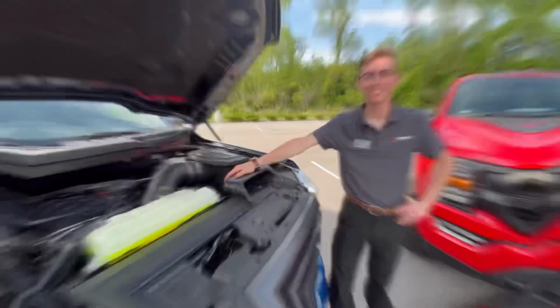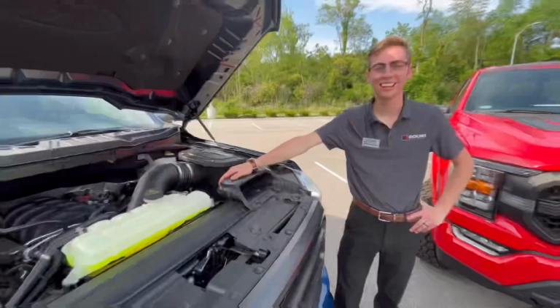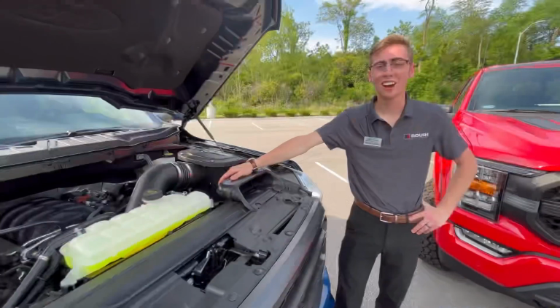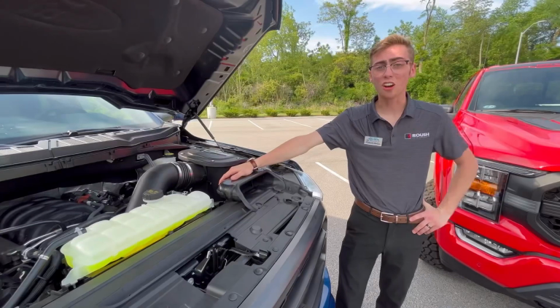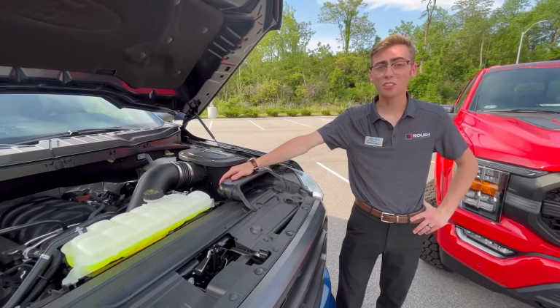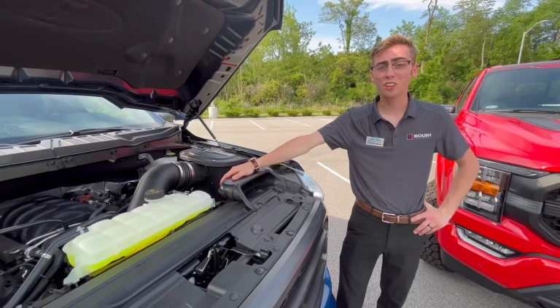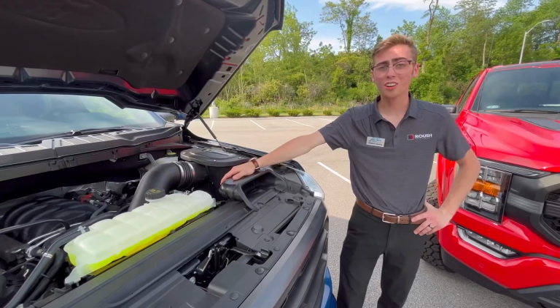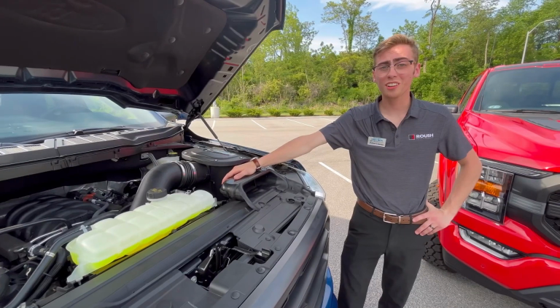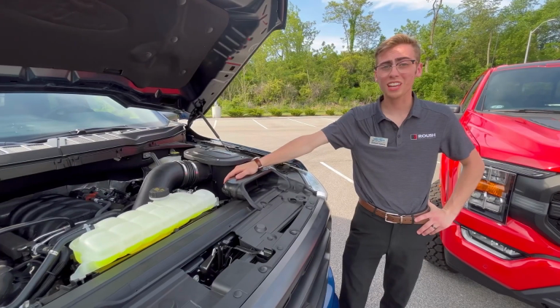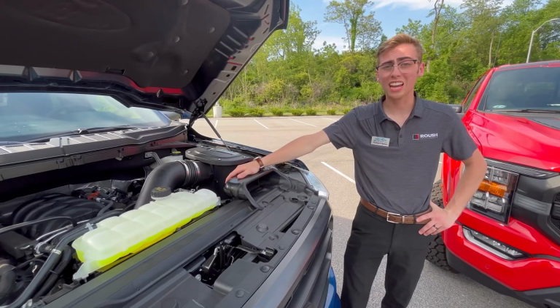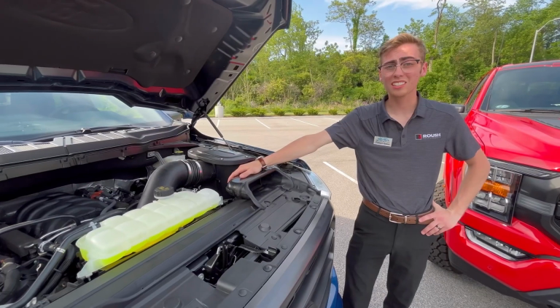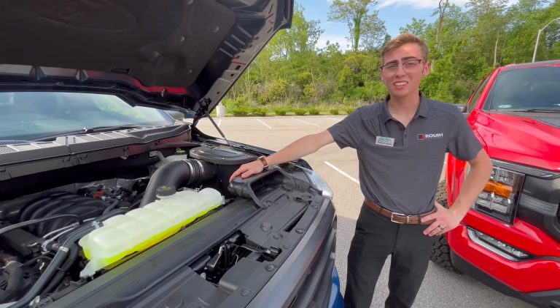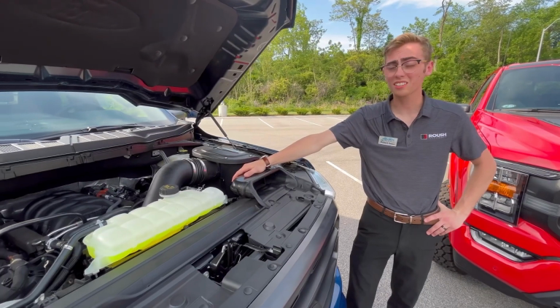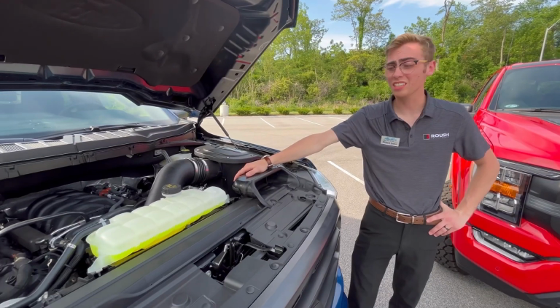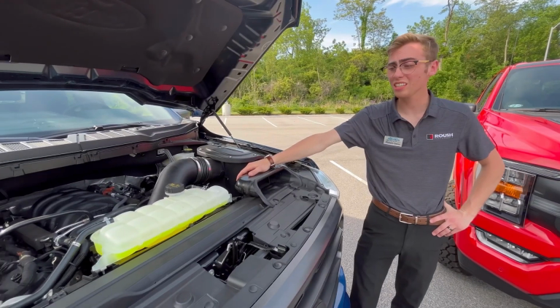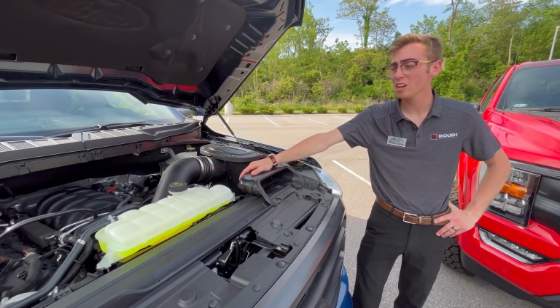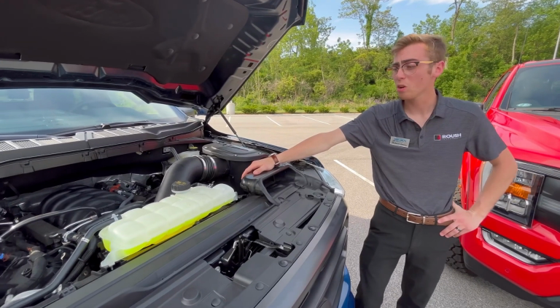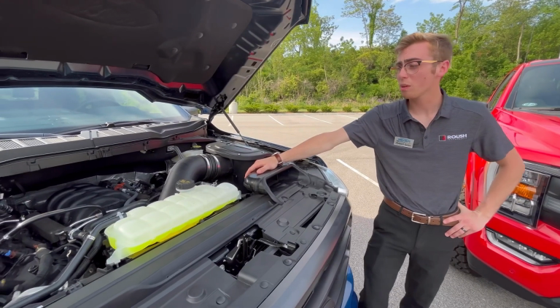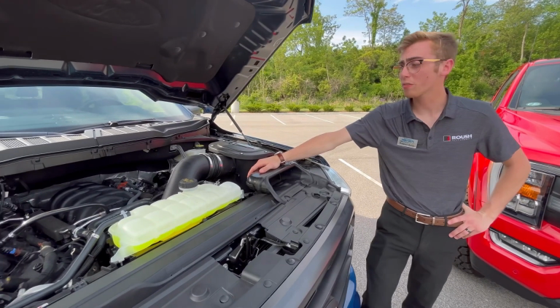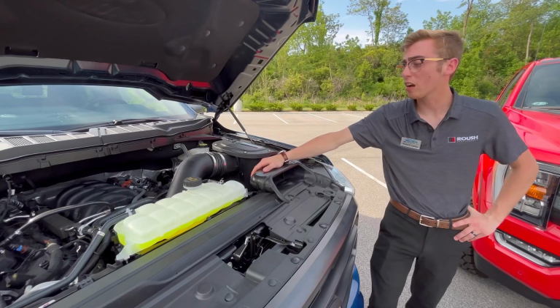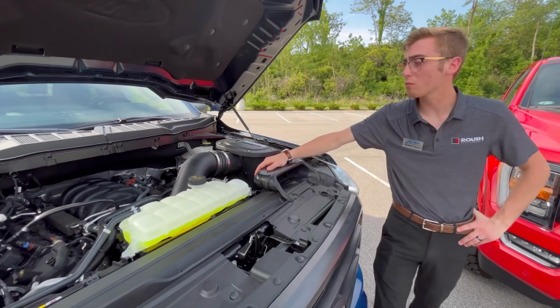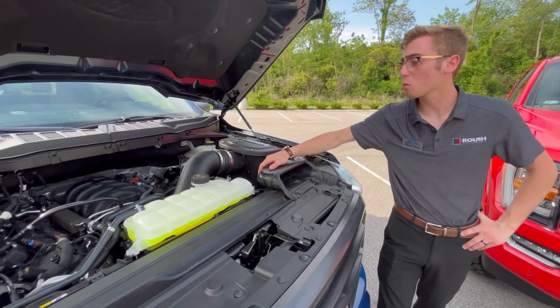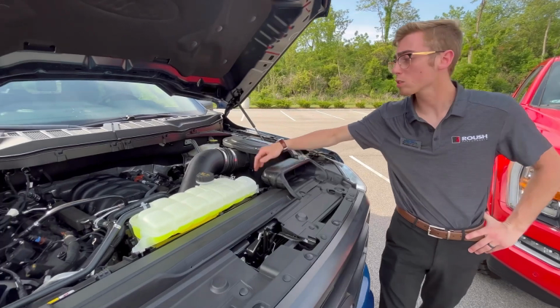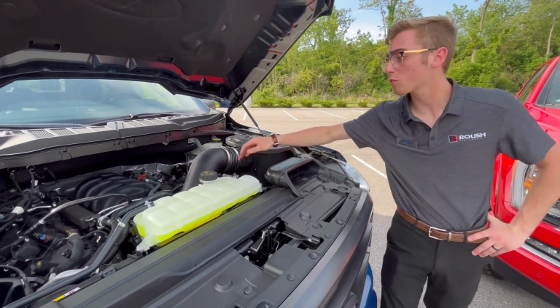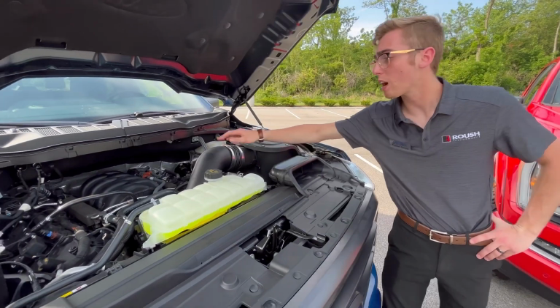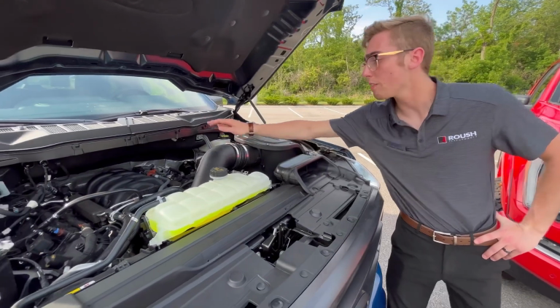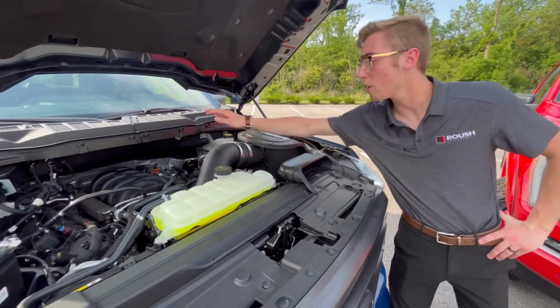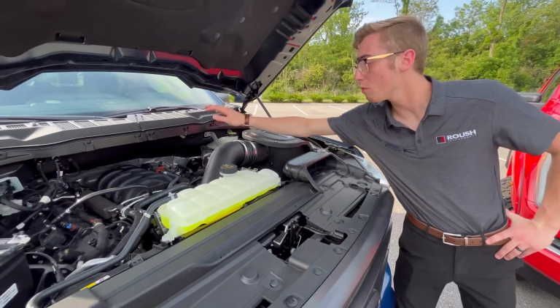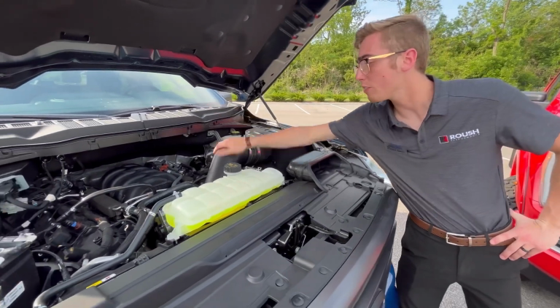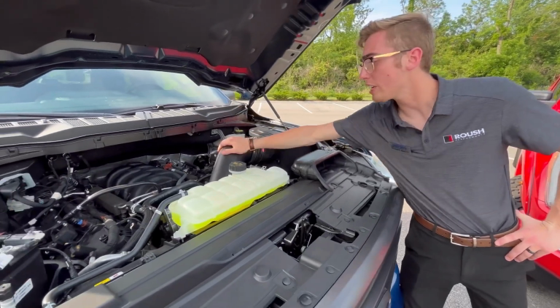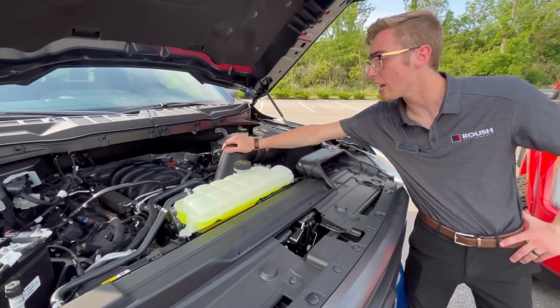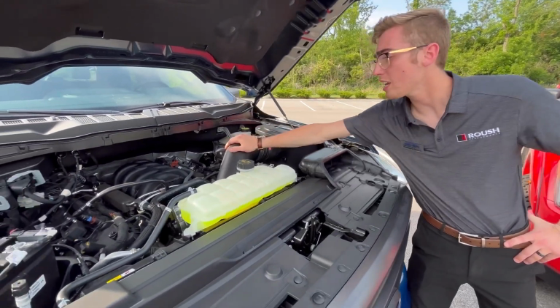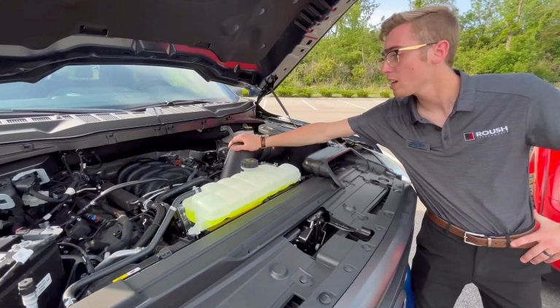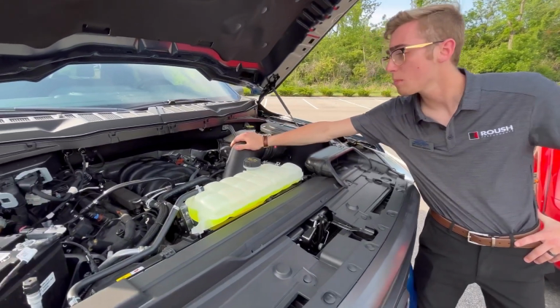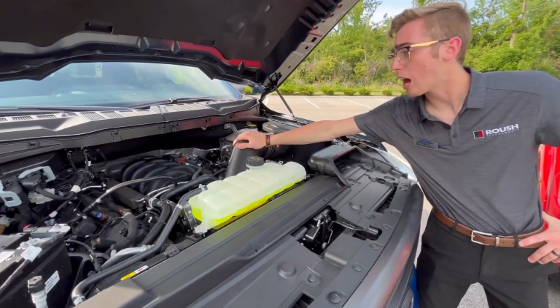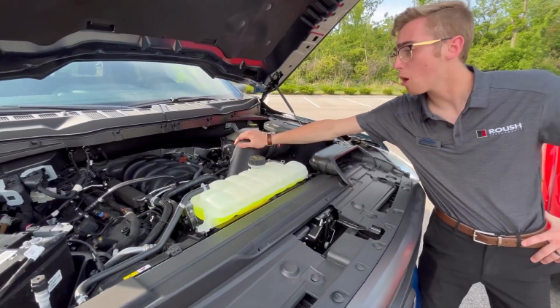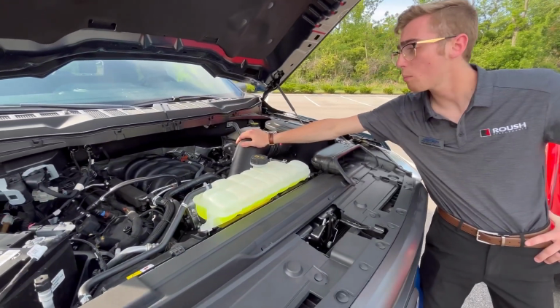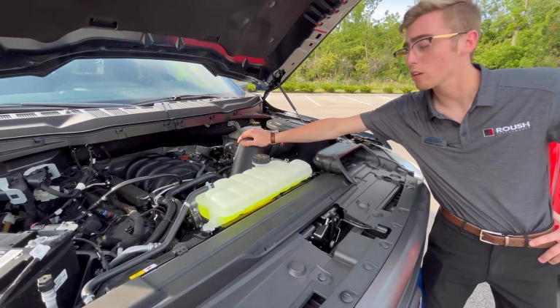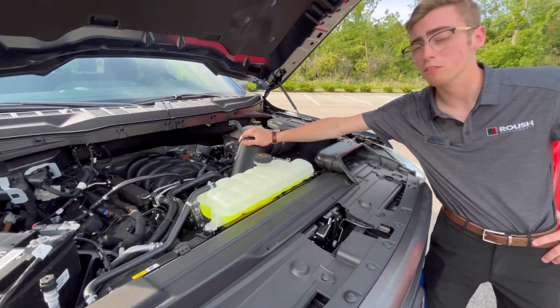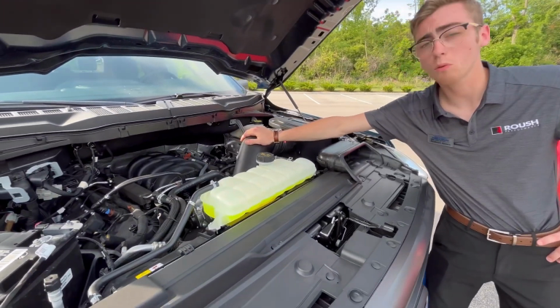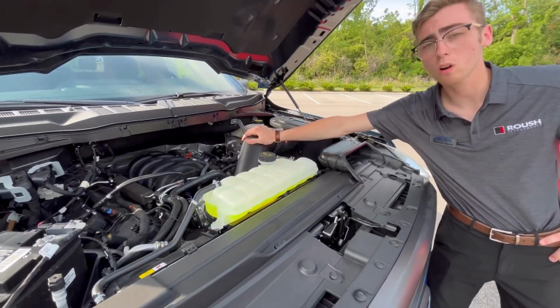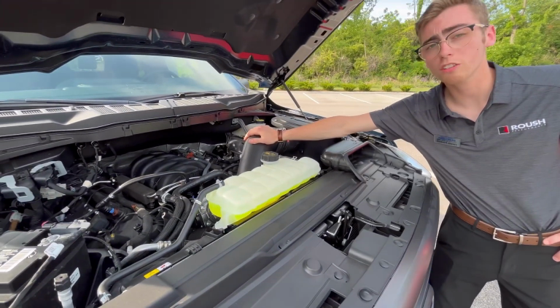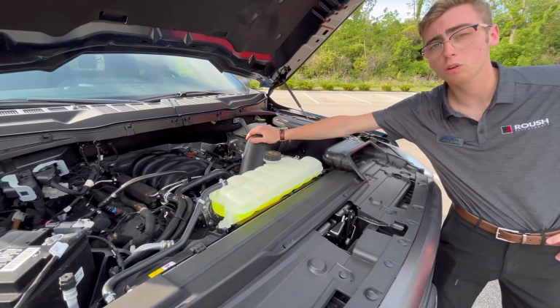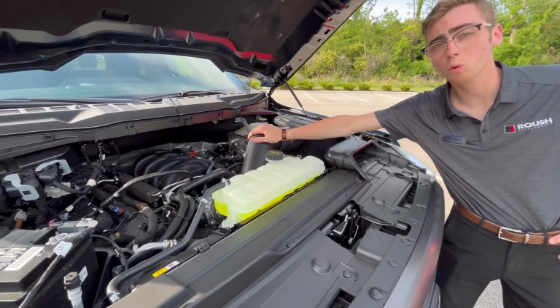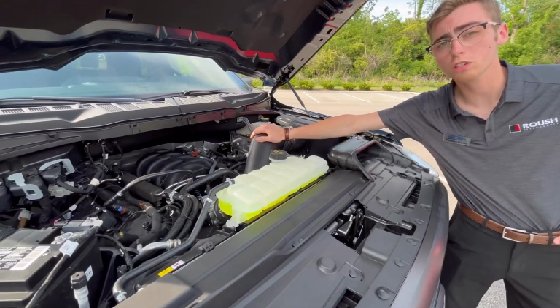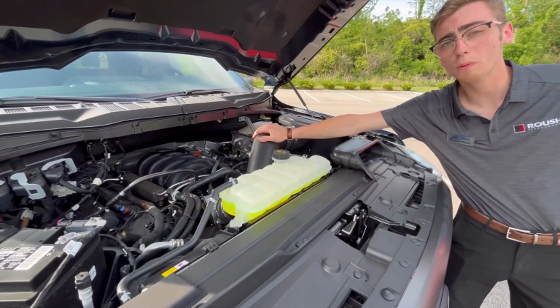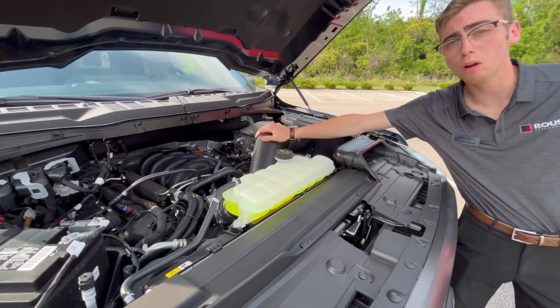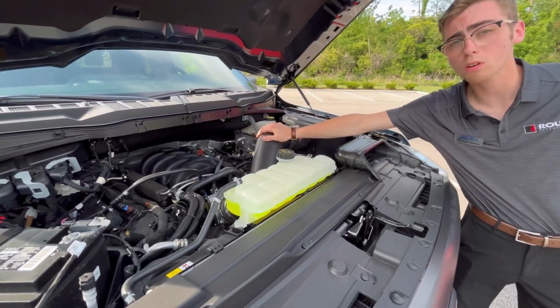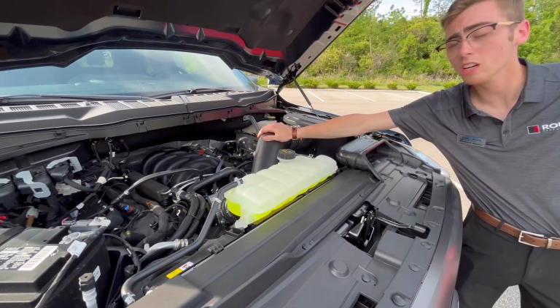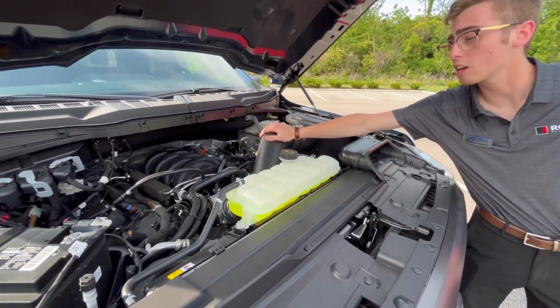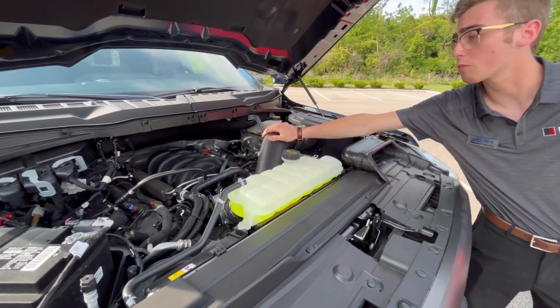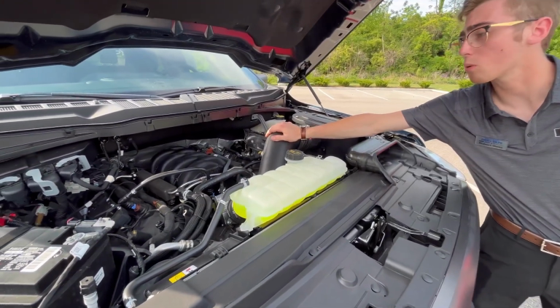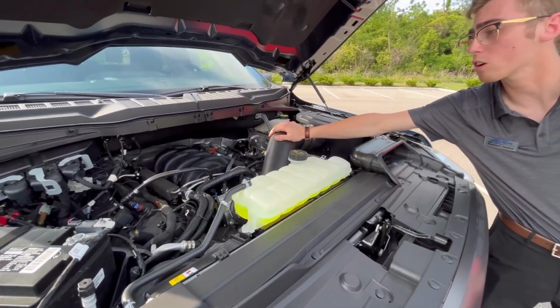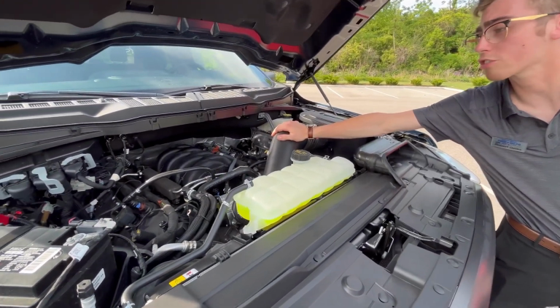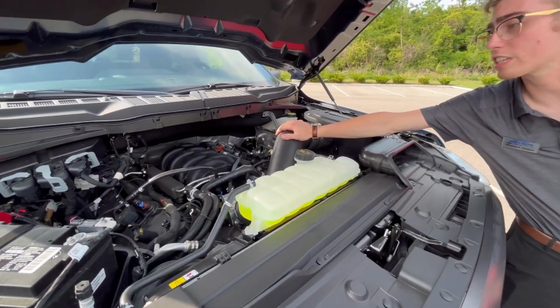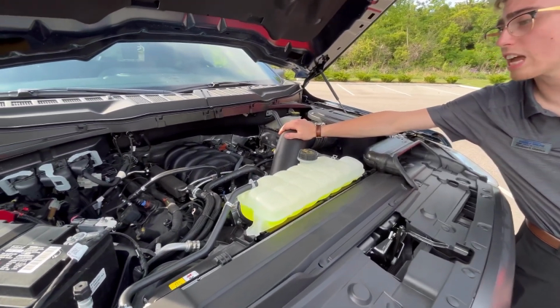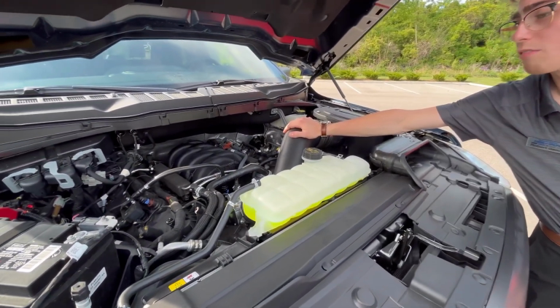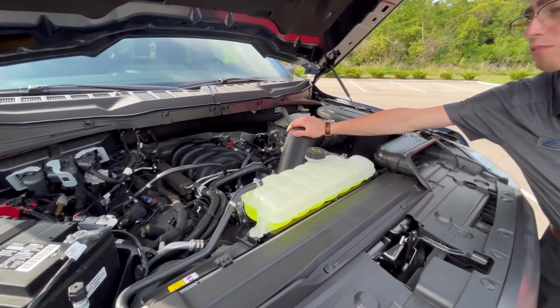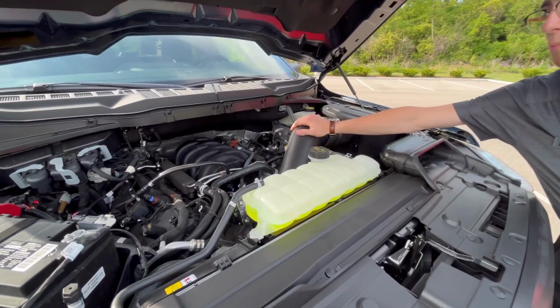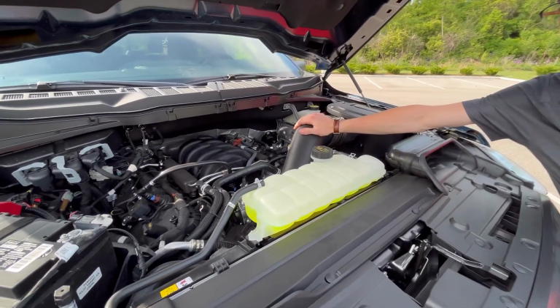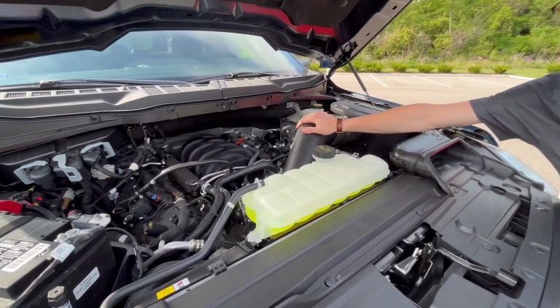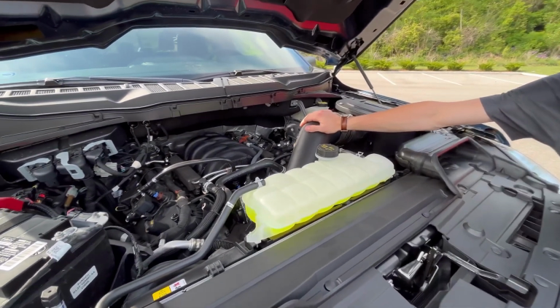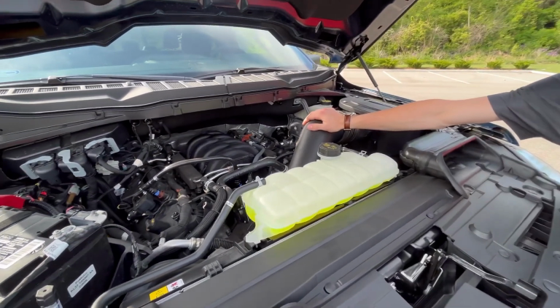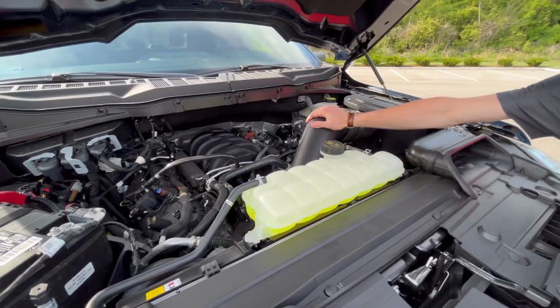Under the hood of the XLT we've got Ford's 5.0 V8 outputting 400 horsepower and 410 foot-pound of torque.